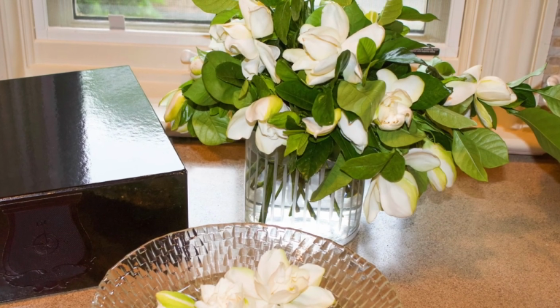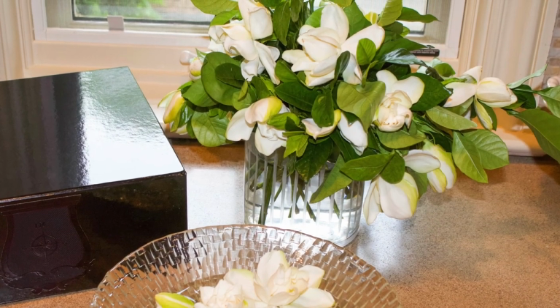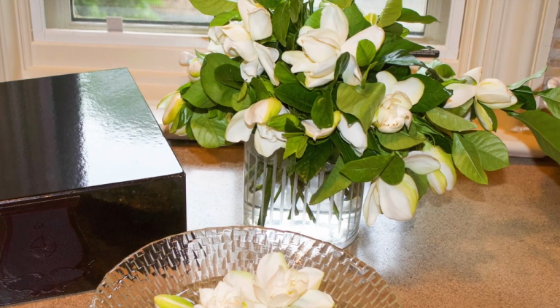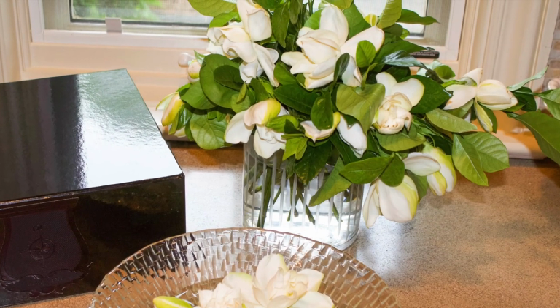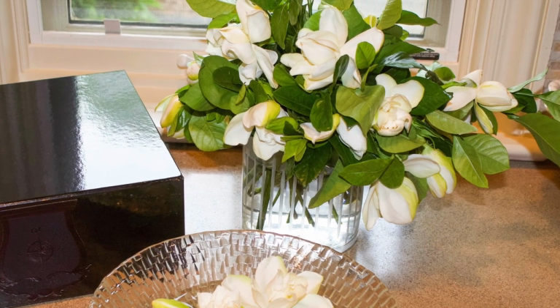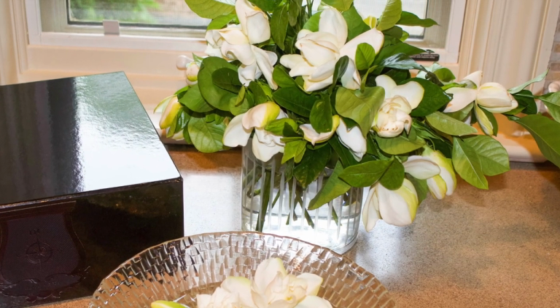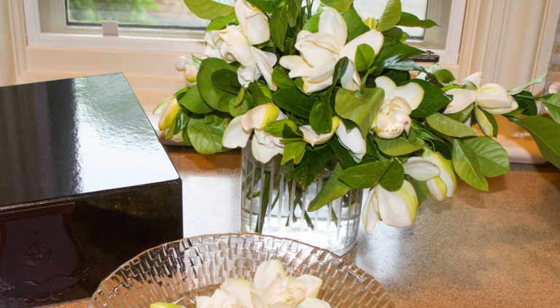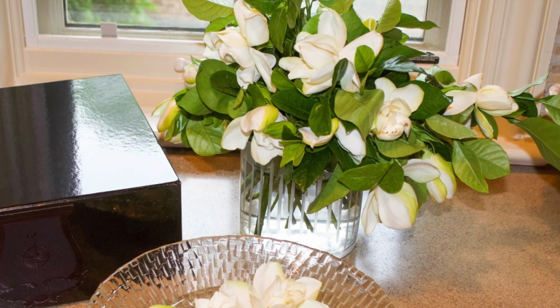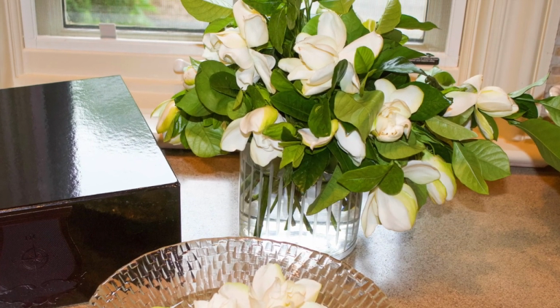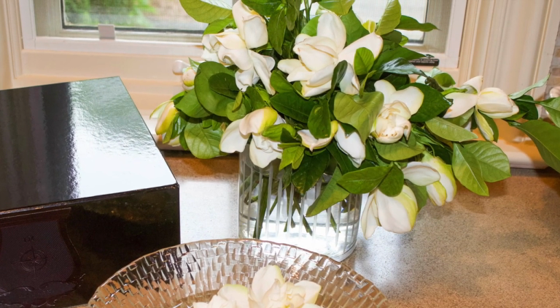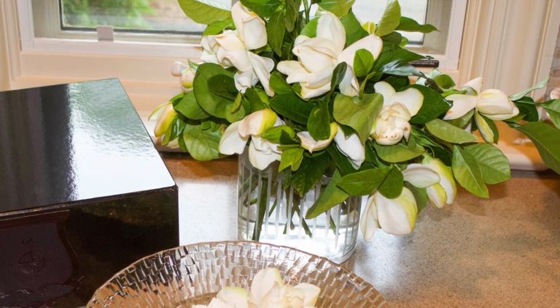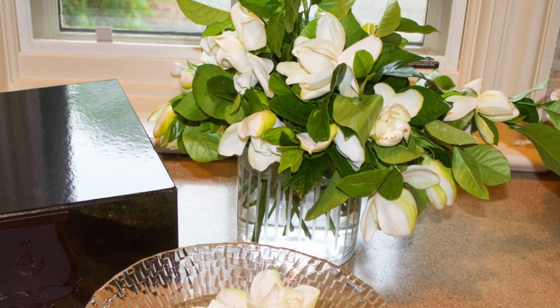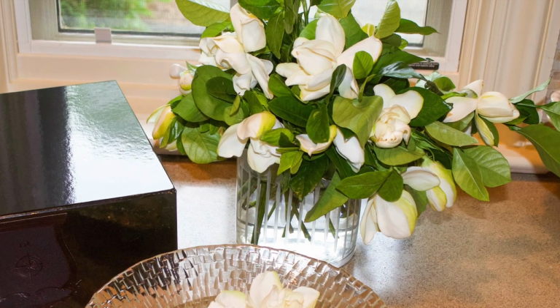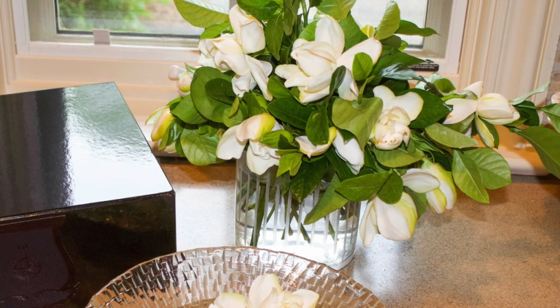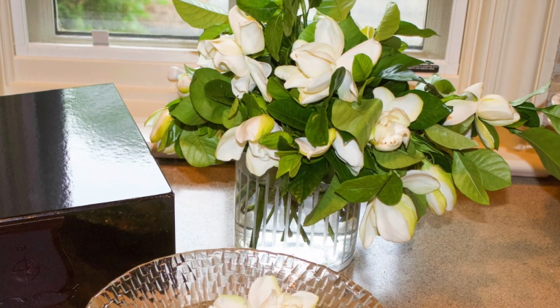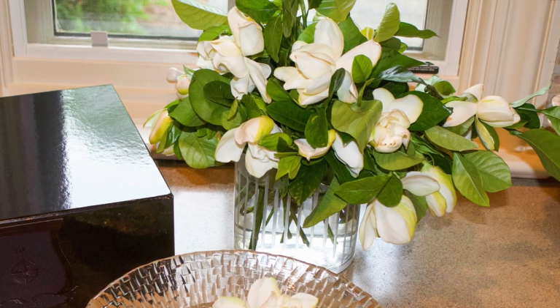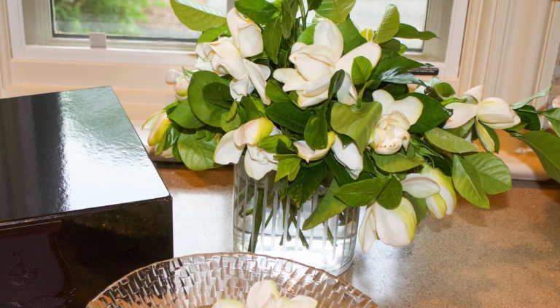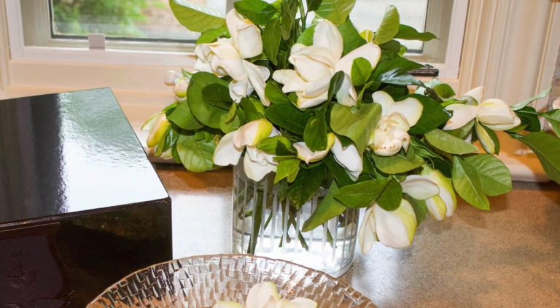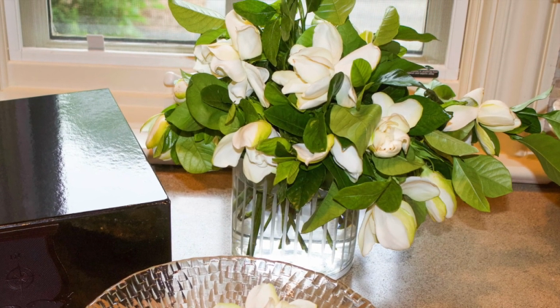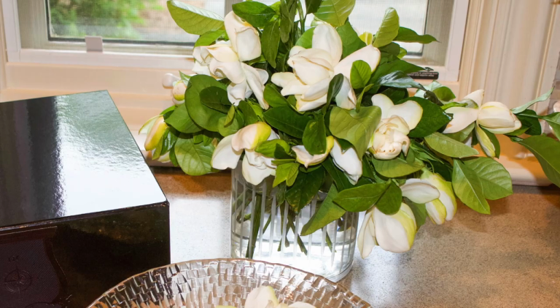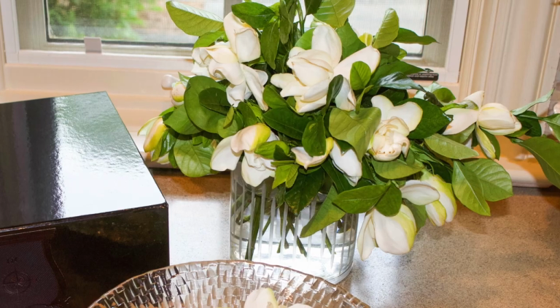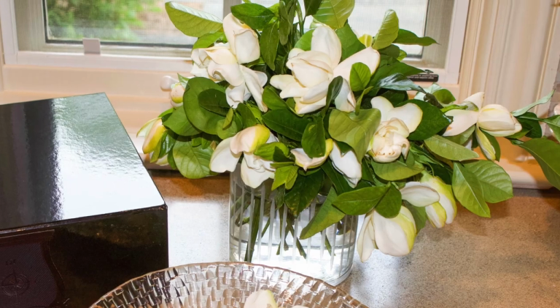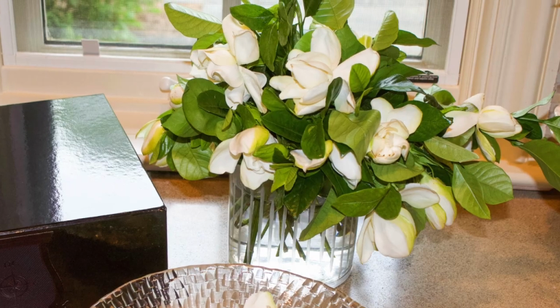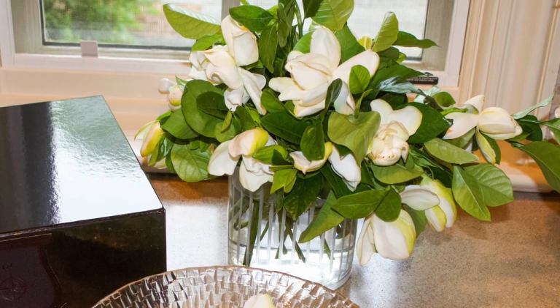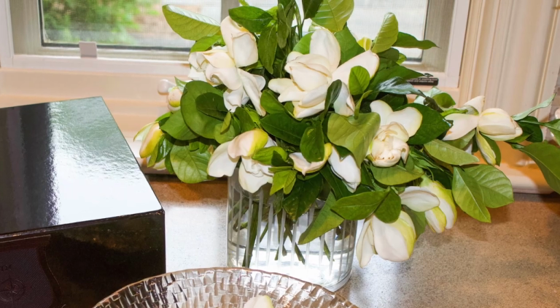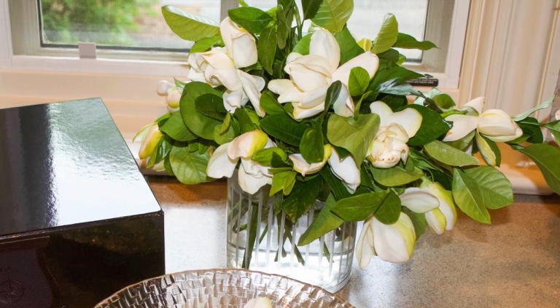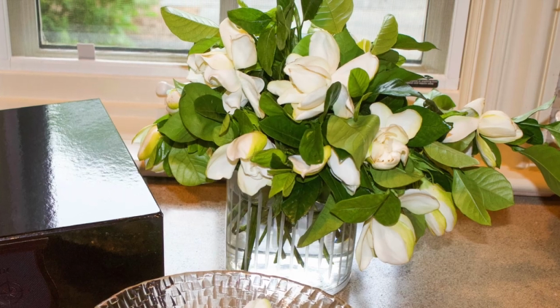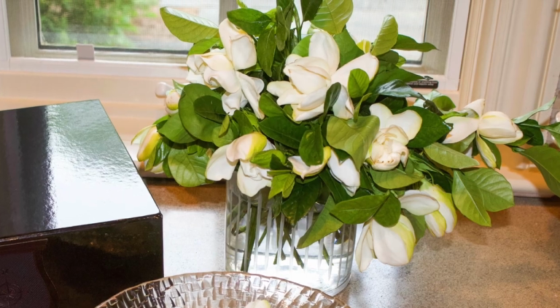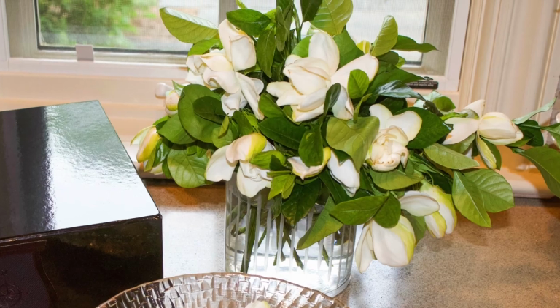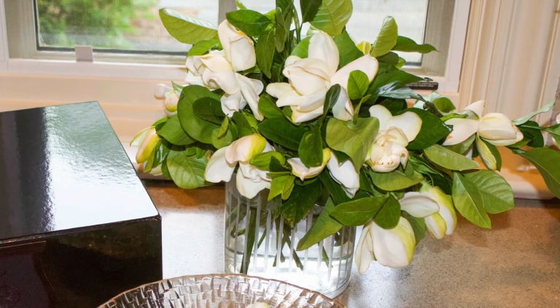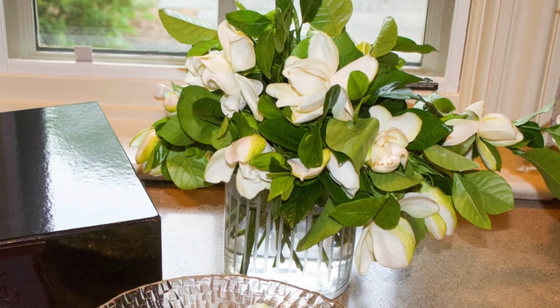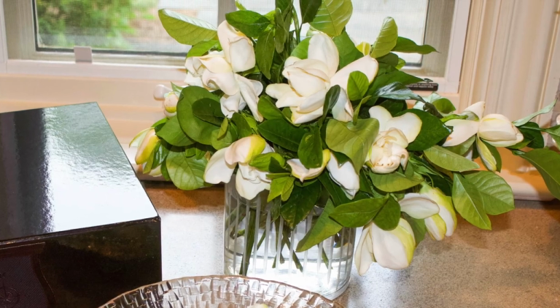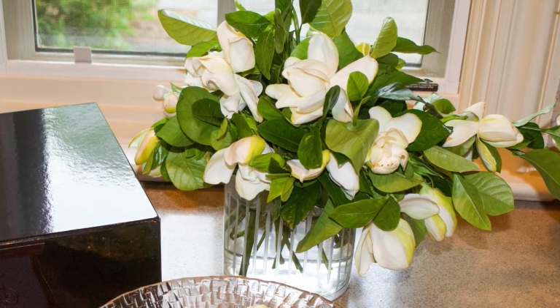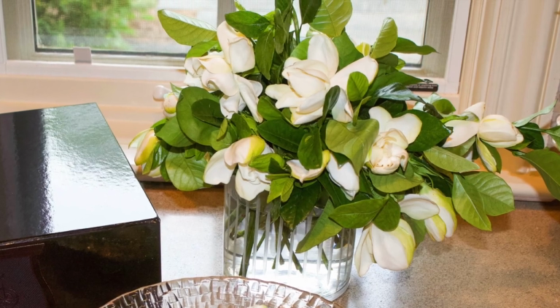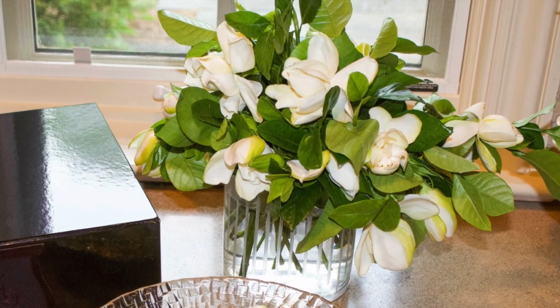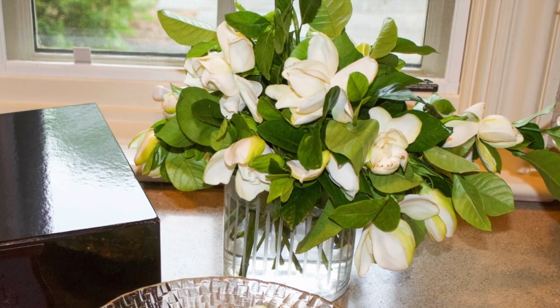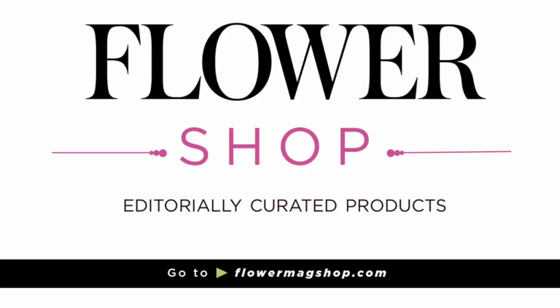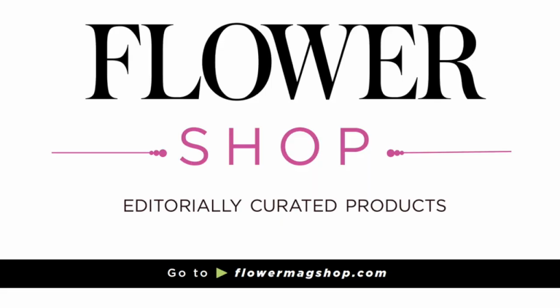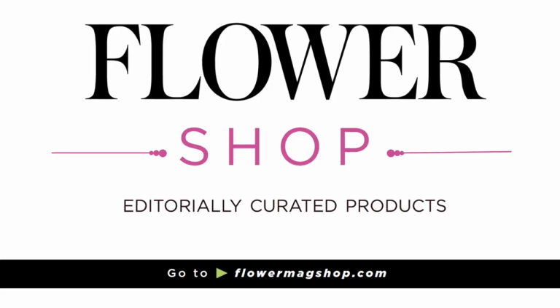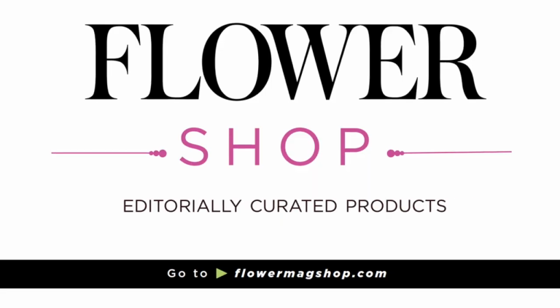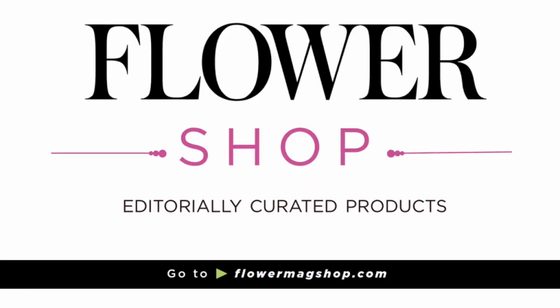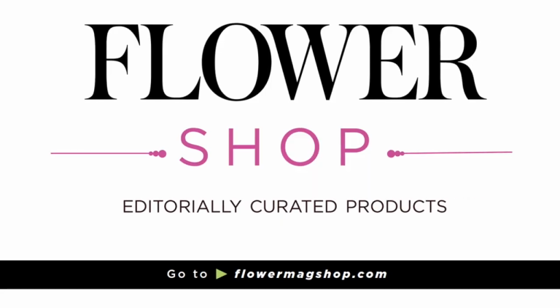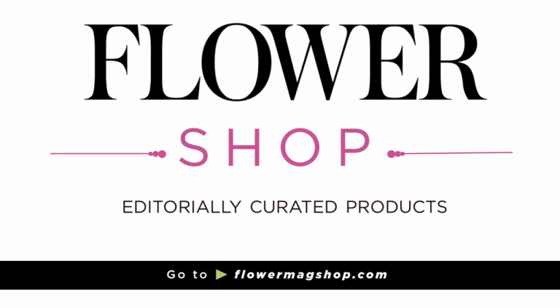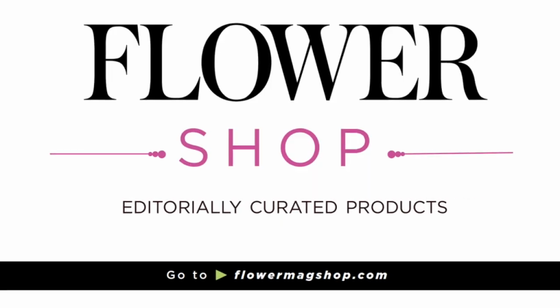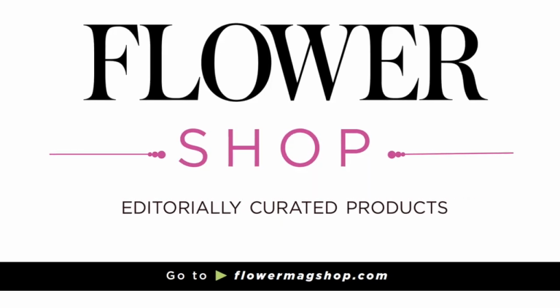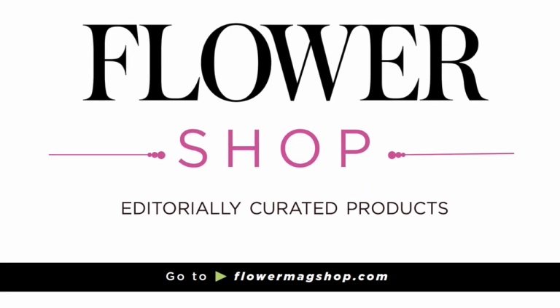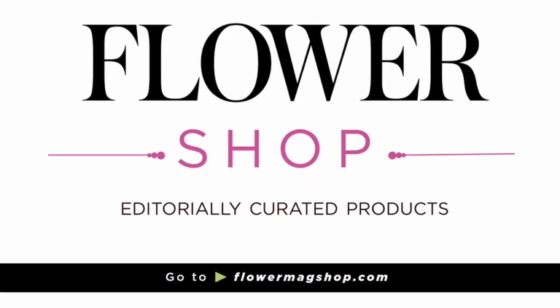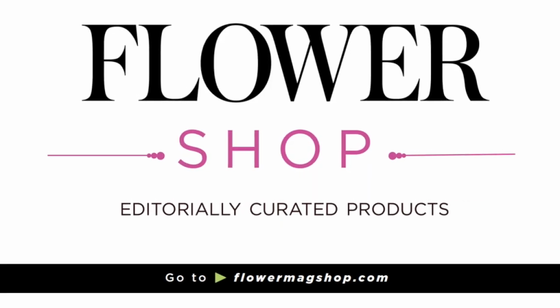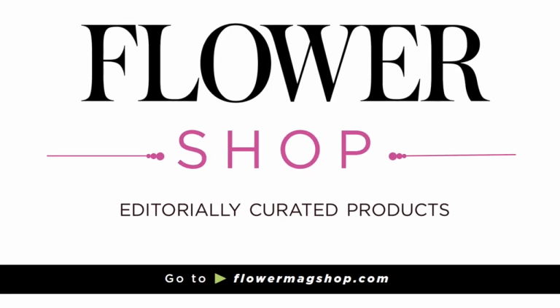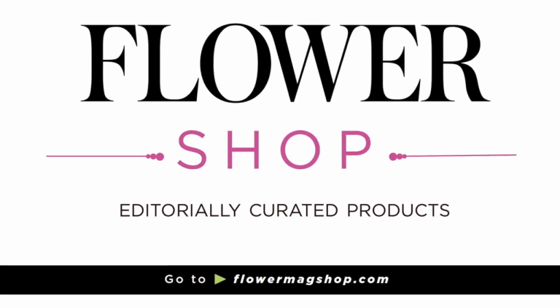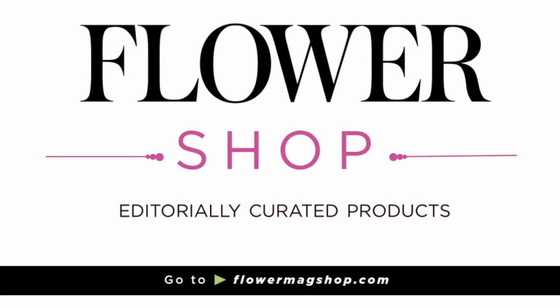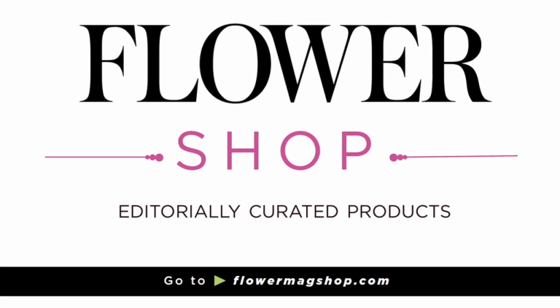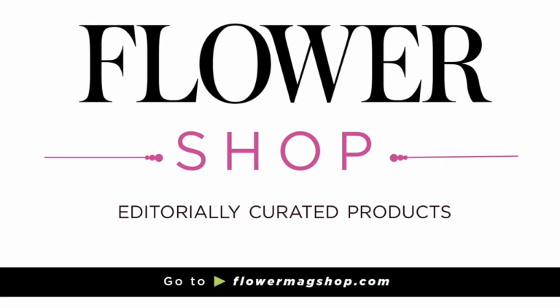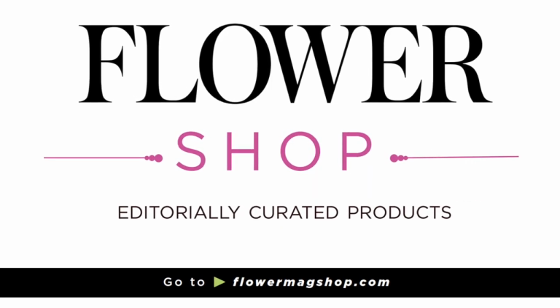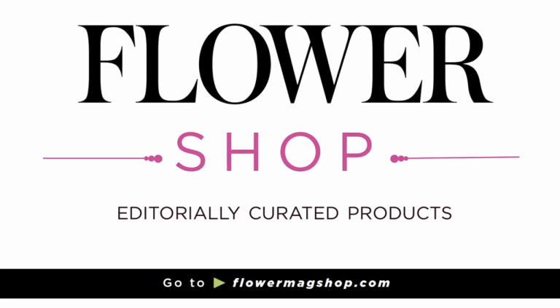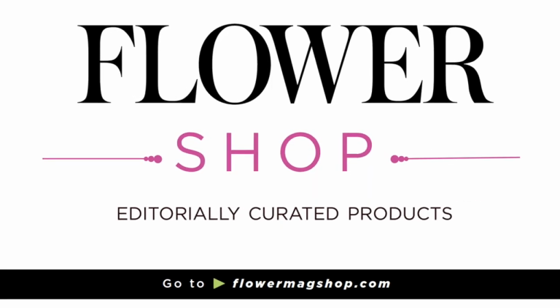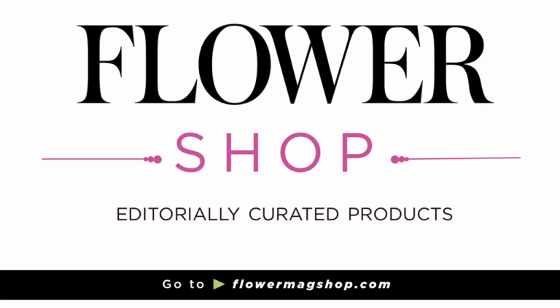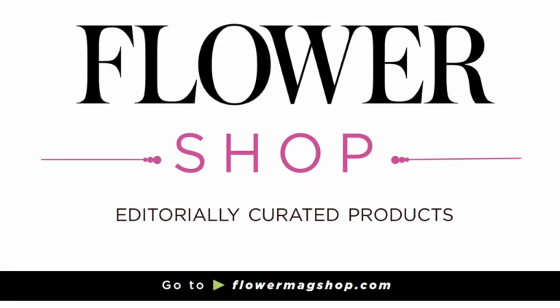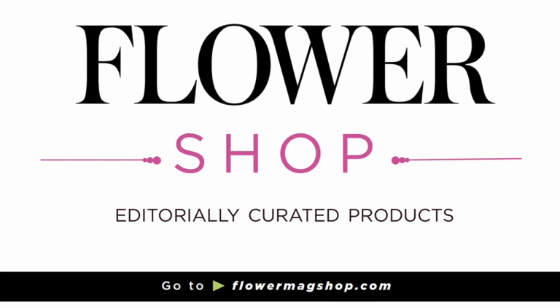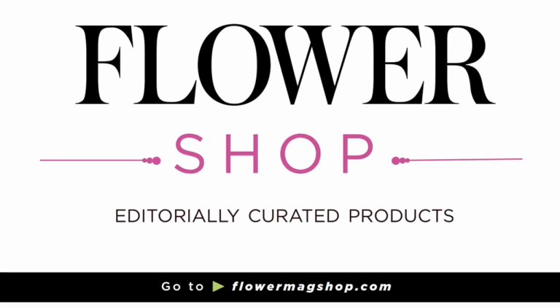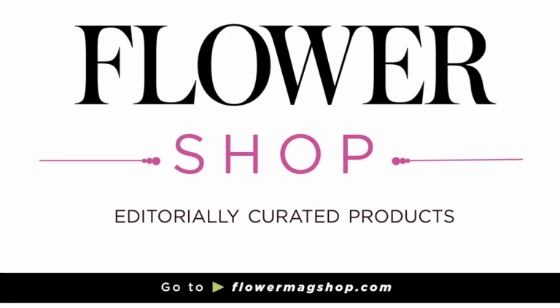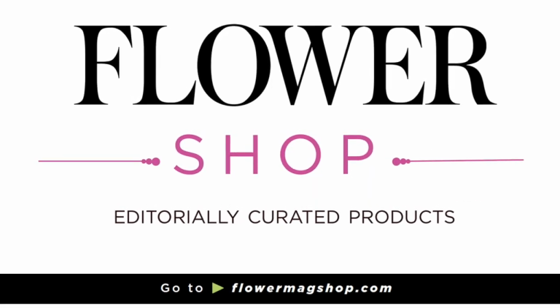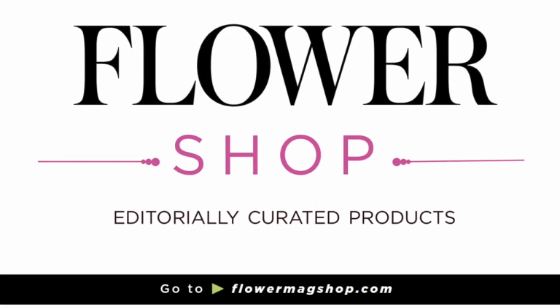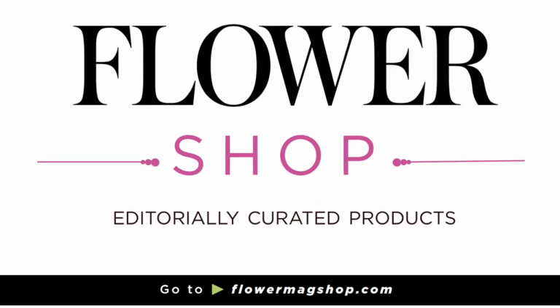Find the HICAMP bloom box and more luxury products online at flowermagshop.com.